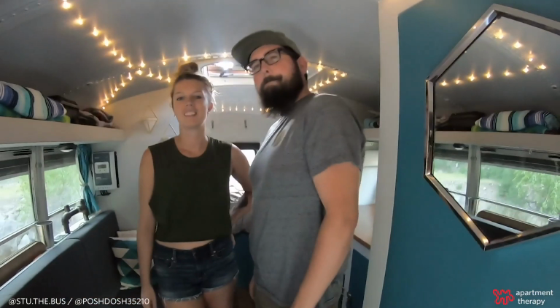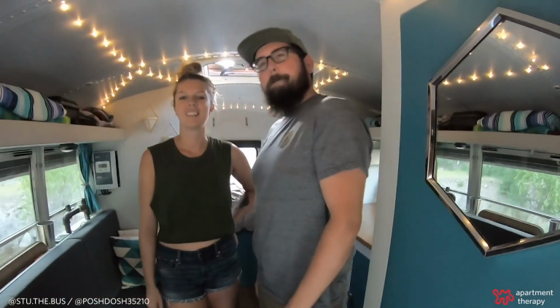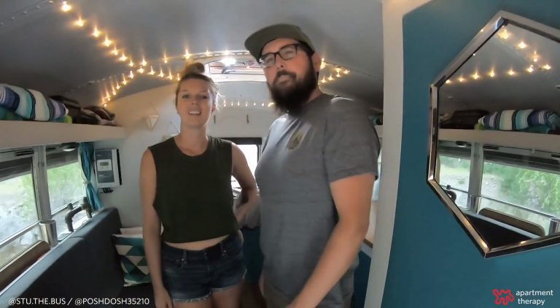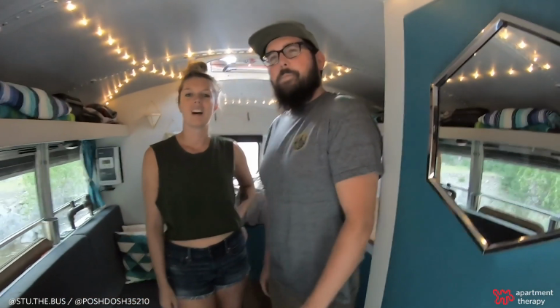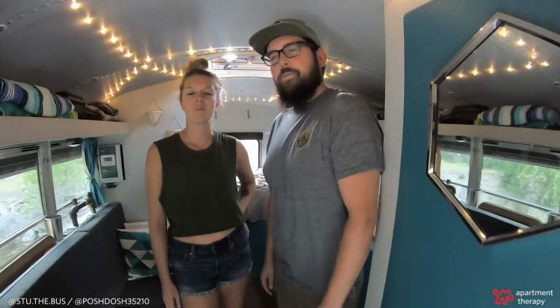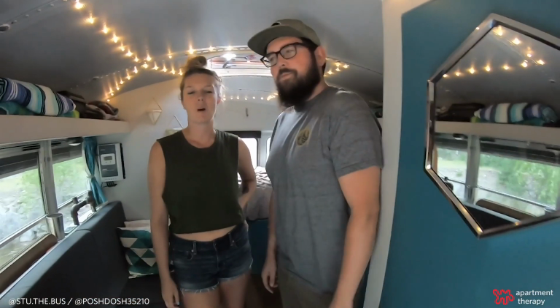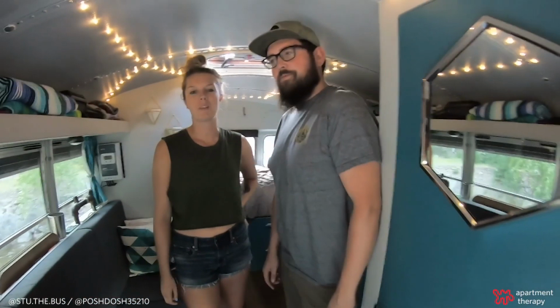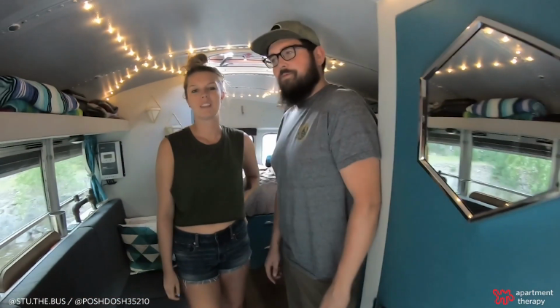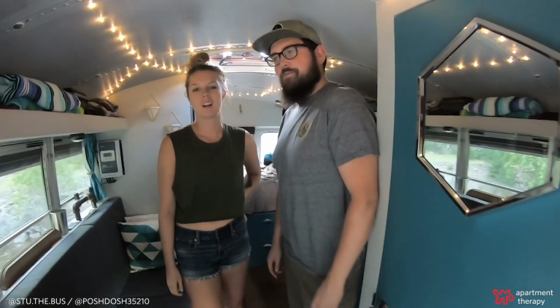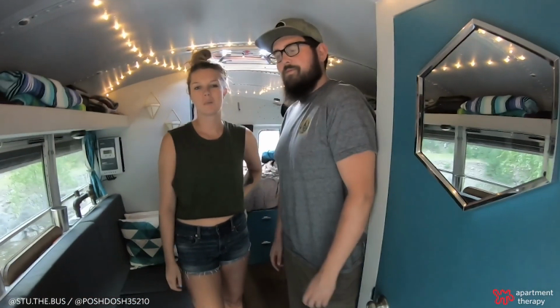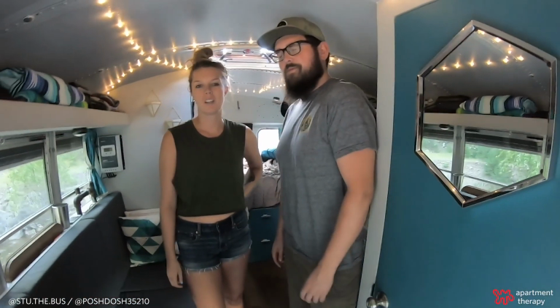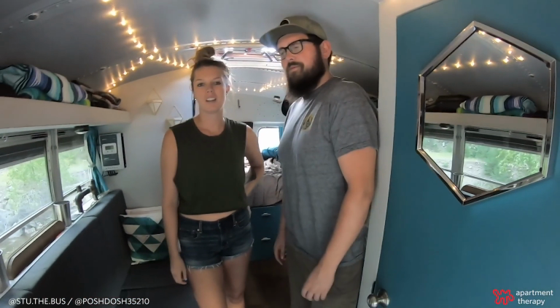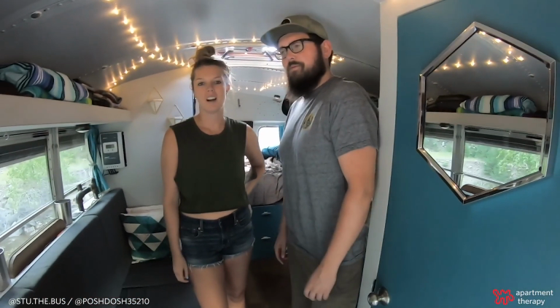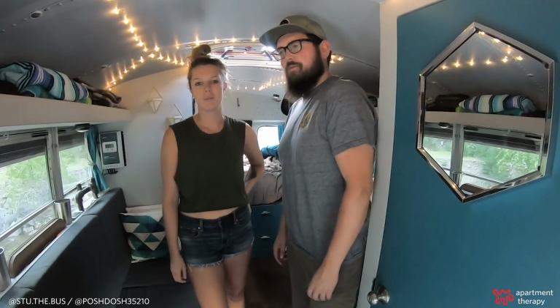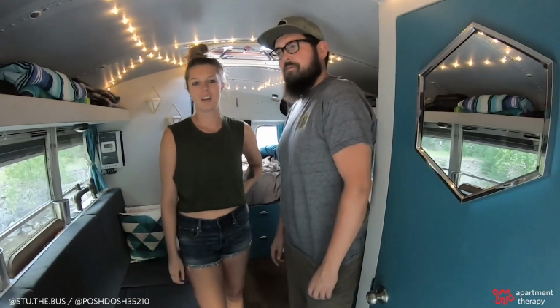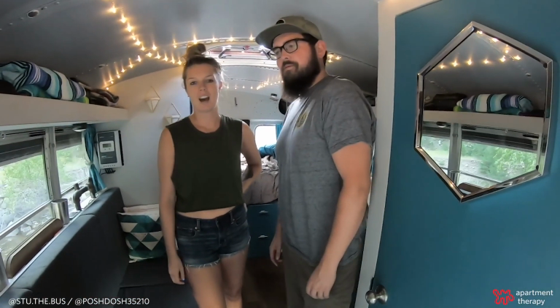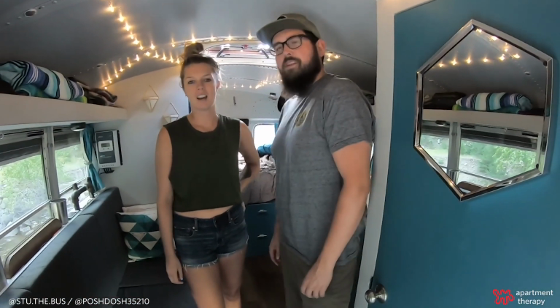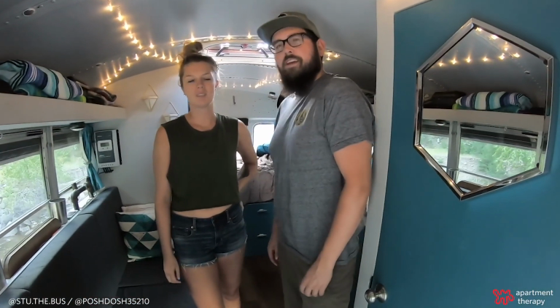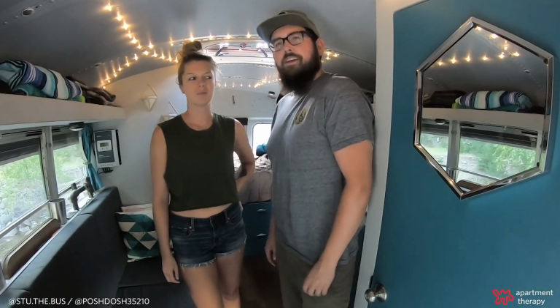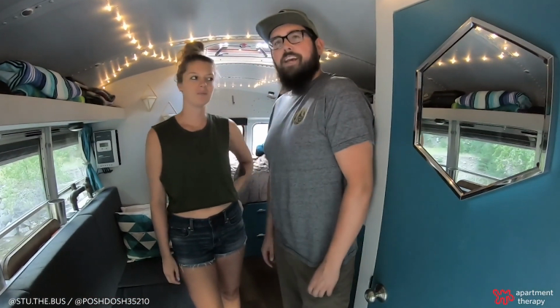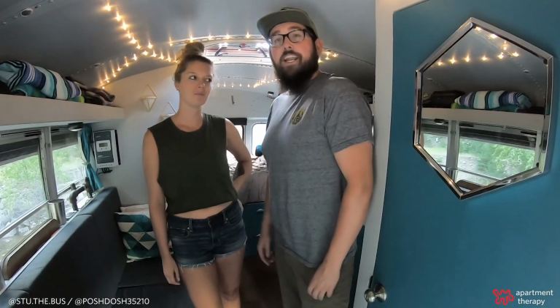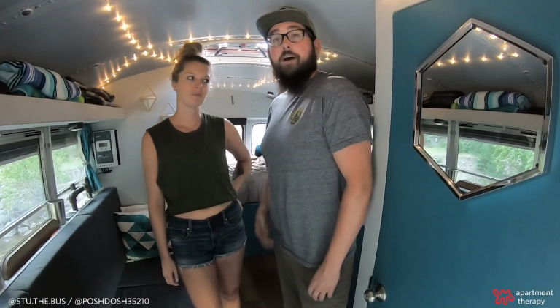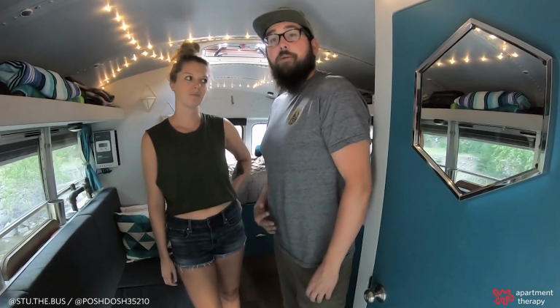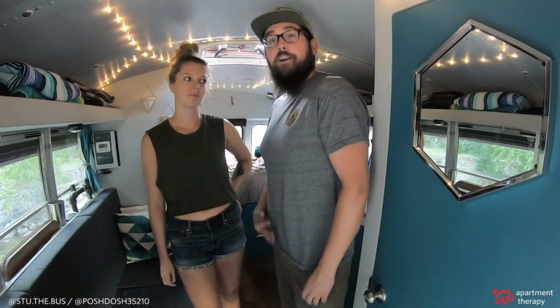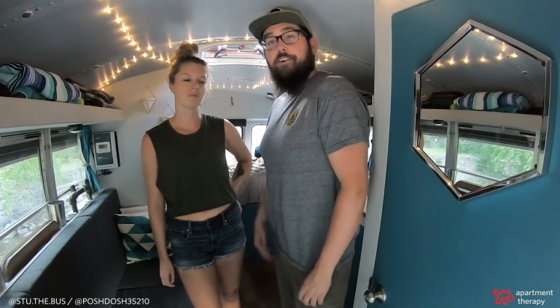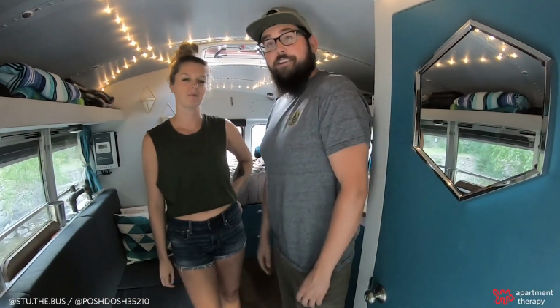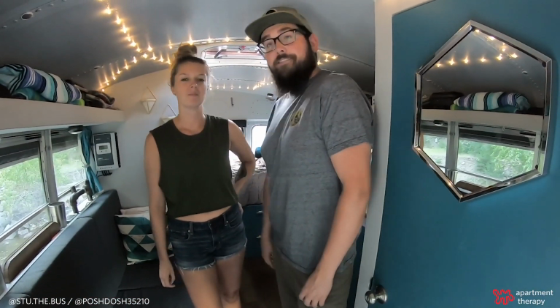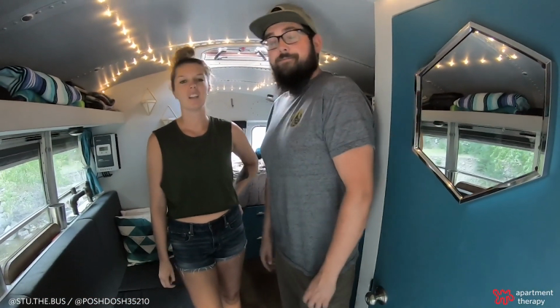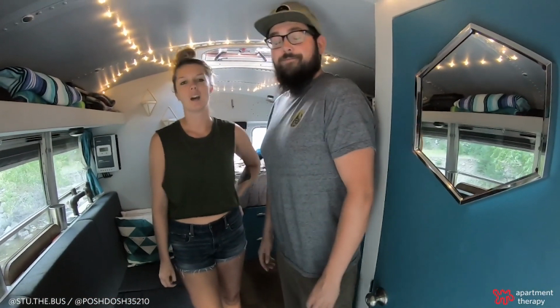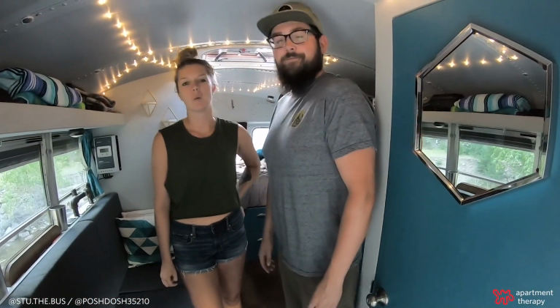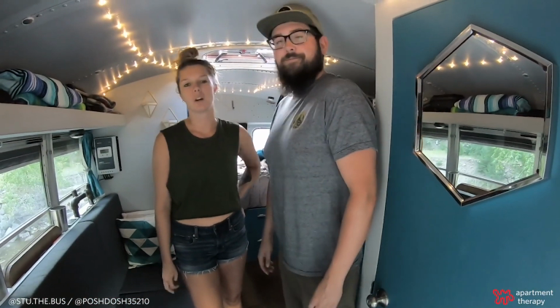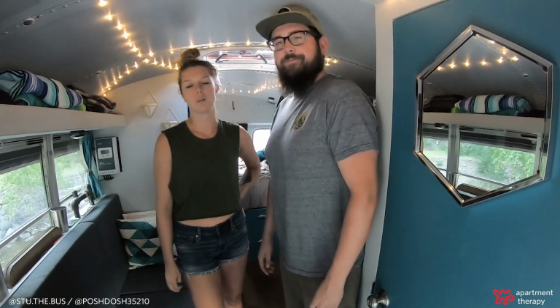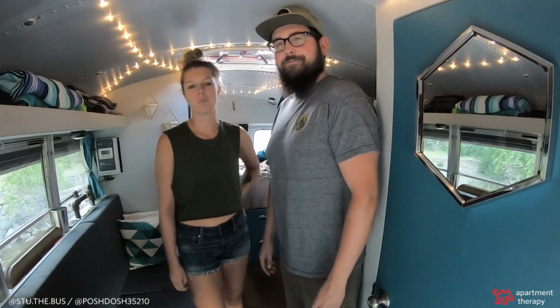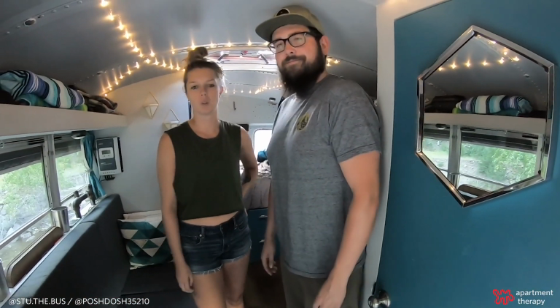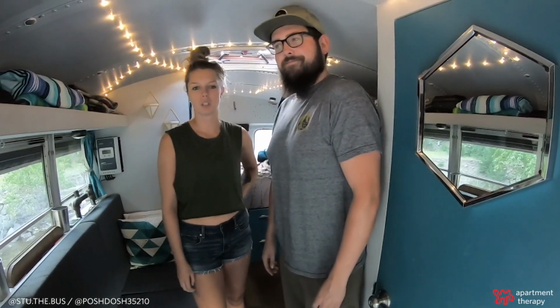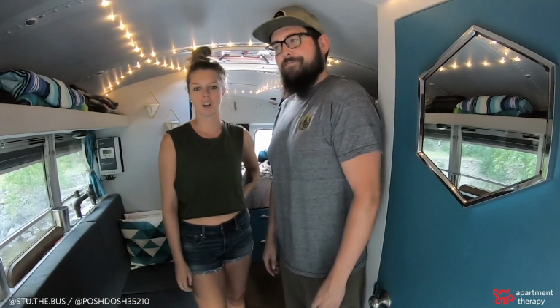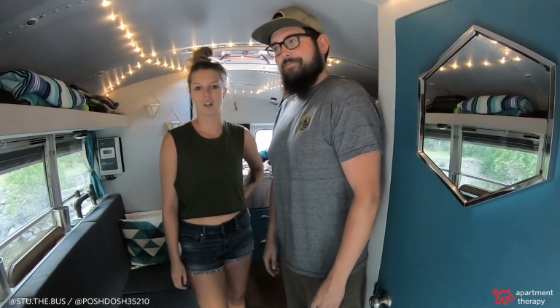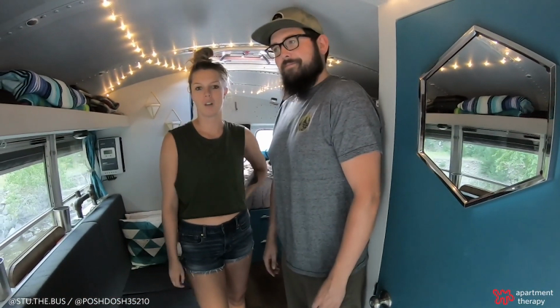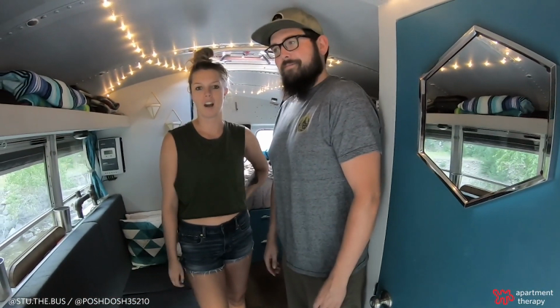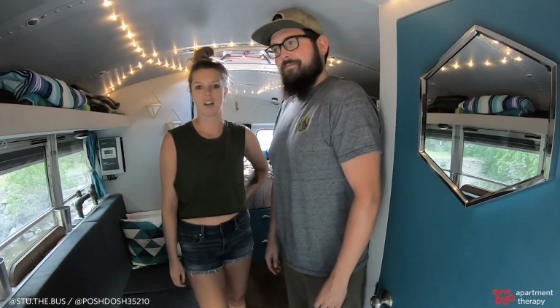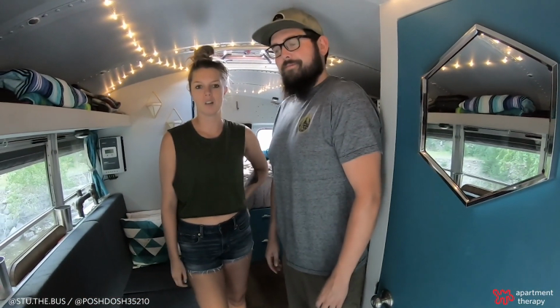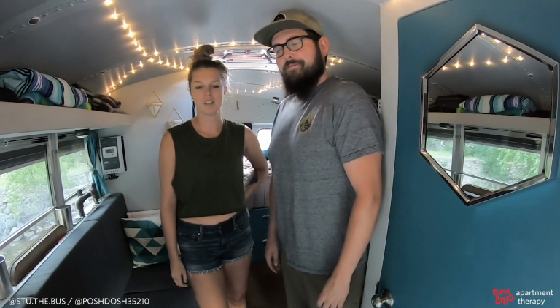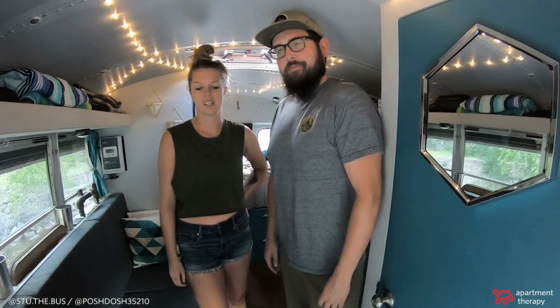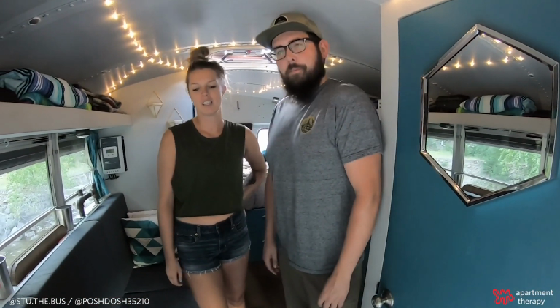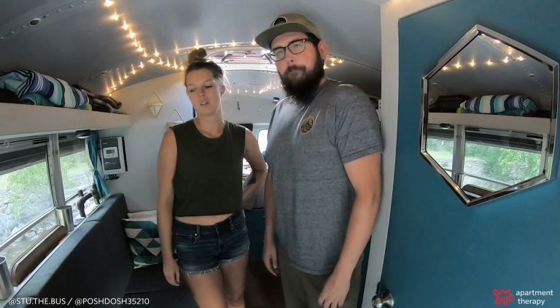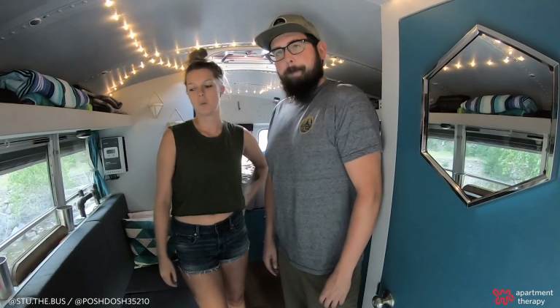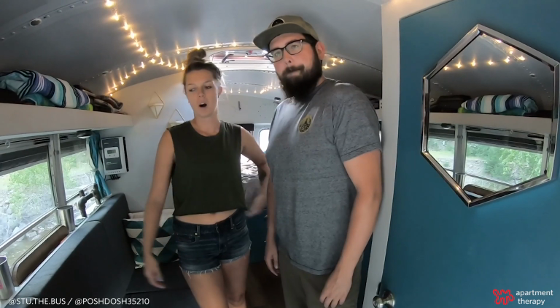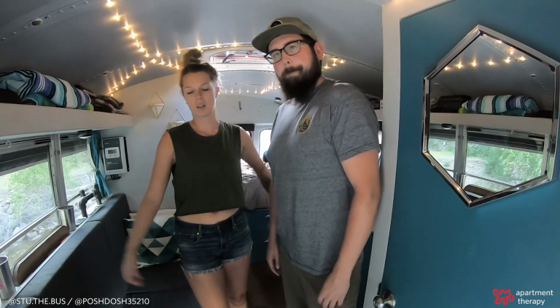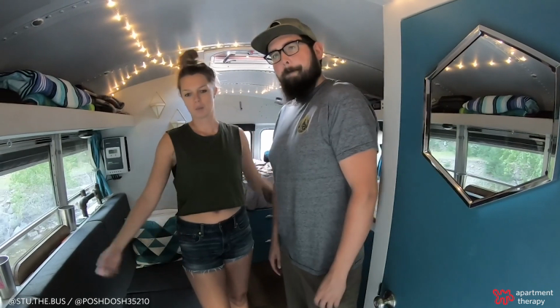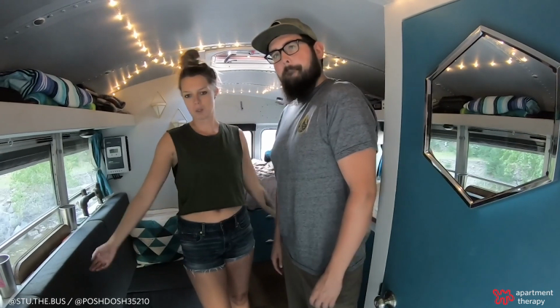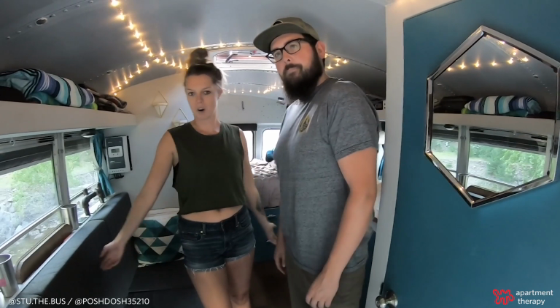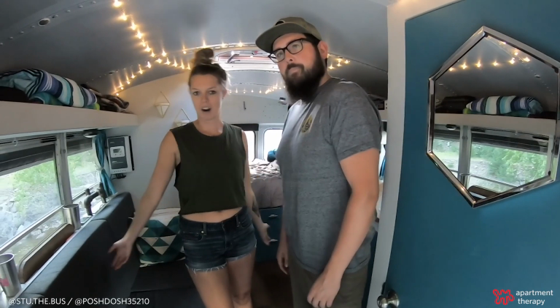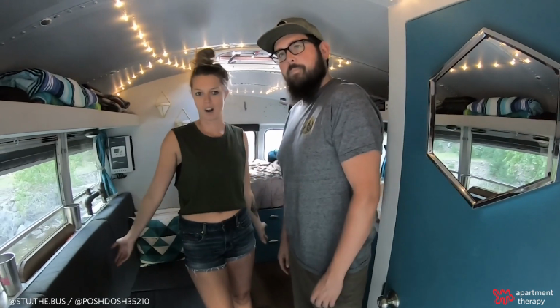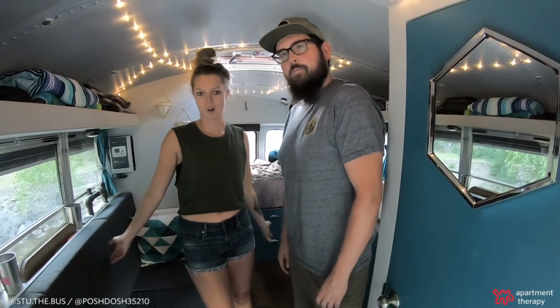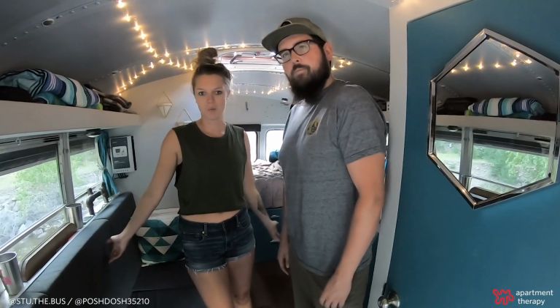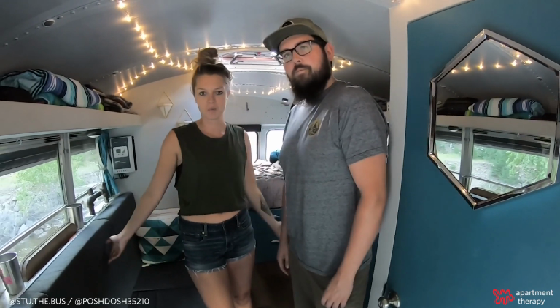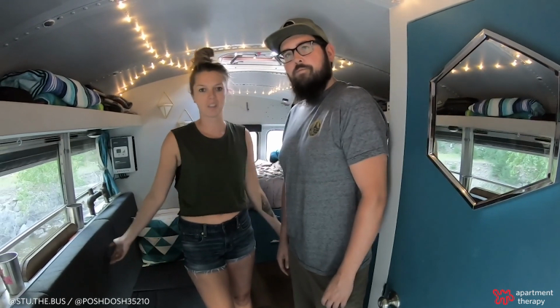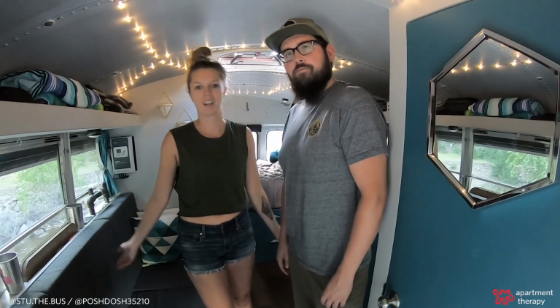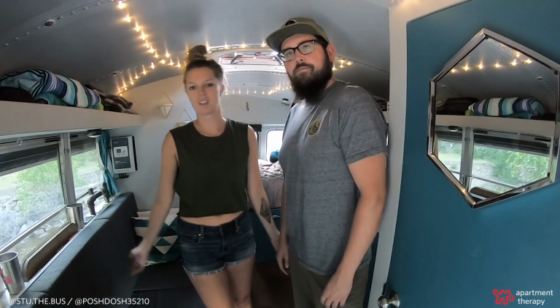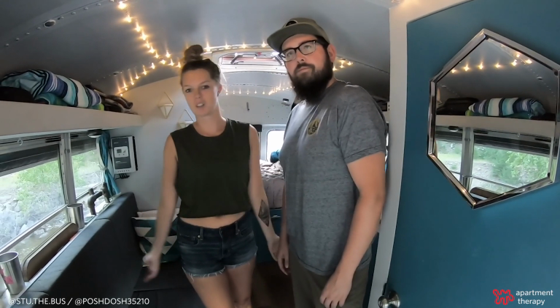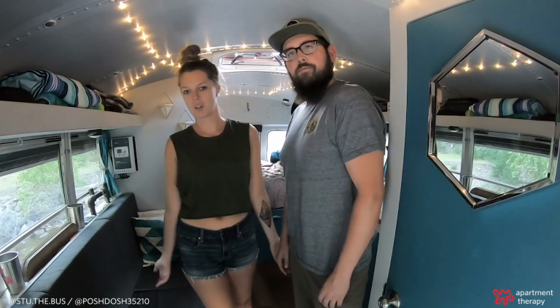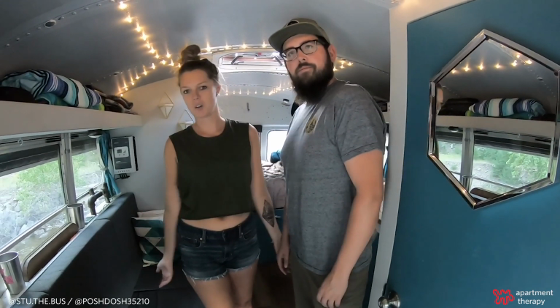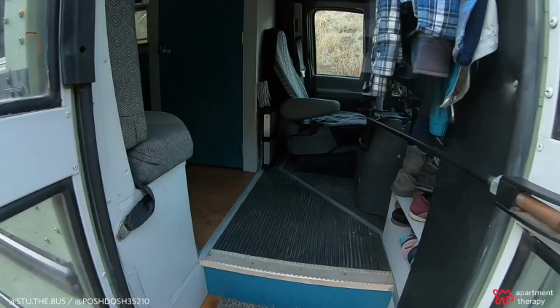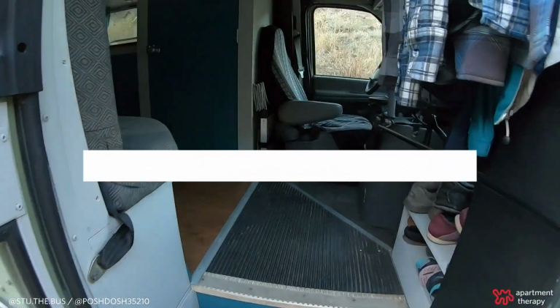Hi, Apartment Therapy. I'm Kat. And I'm Aaron. And we're in Boulder, Colorado. Welcome to our home. Let us show you around.